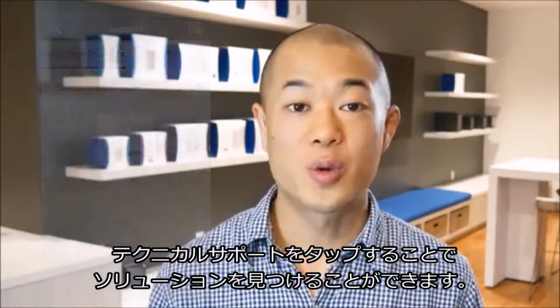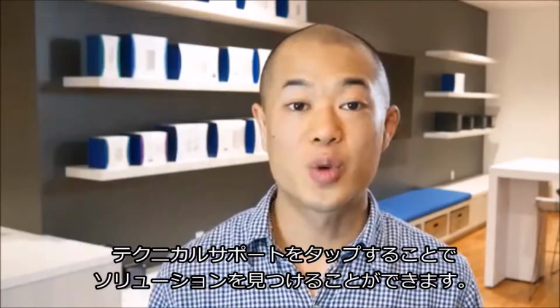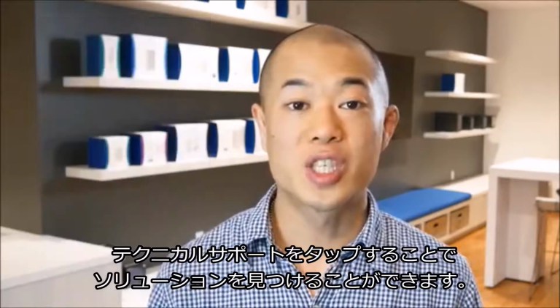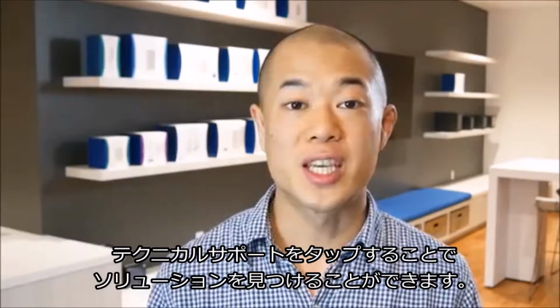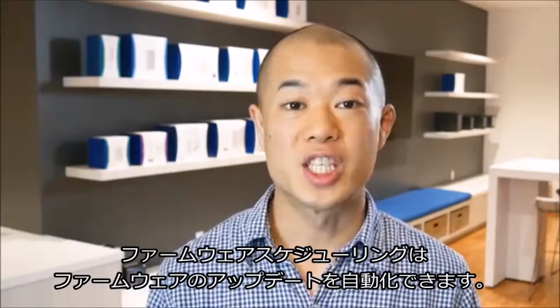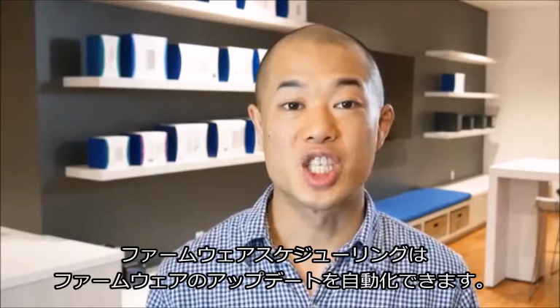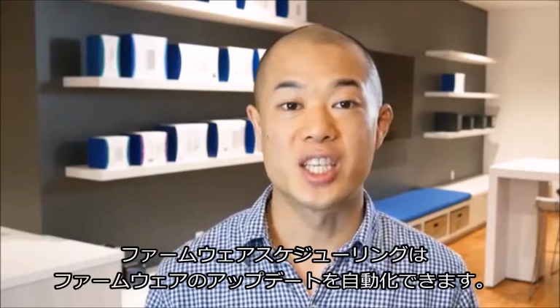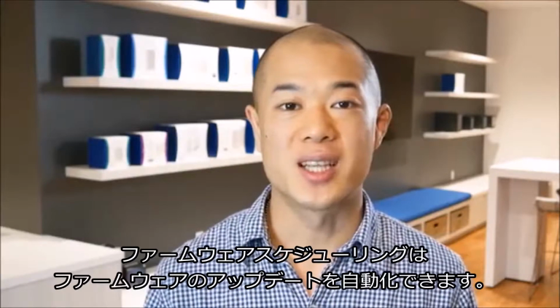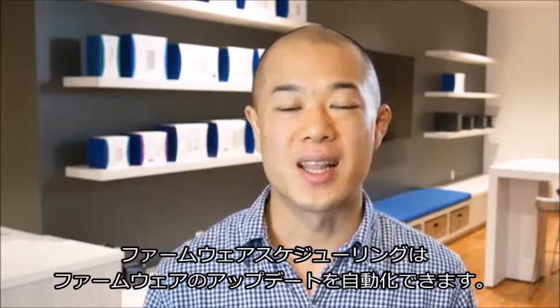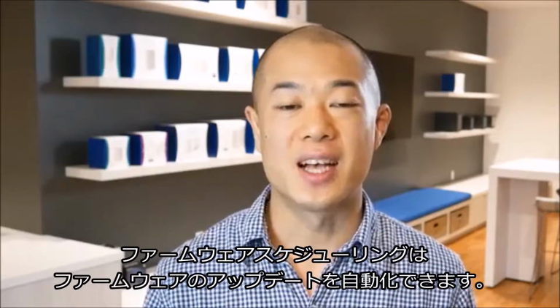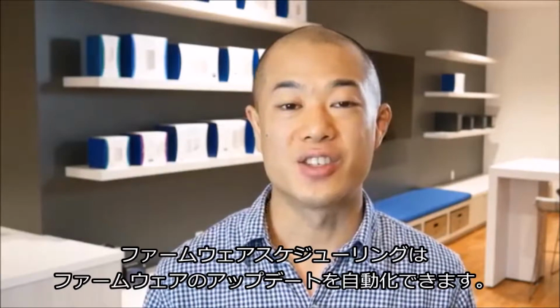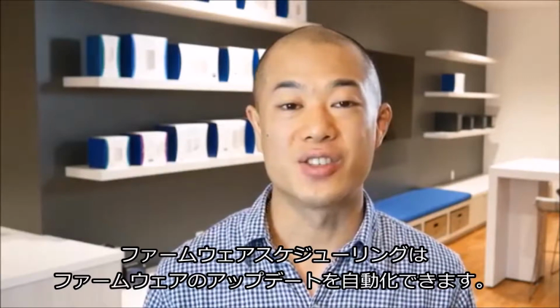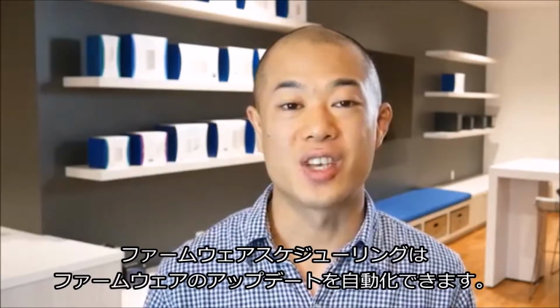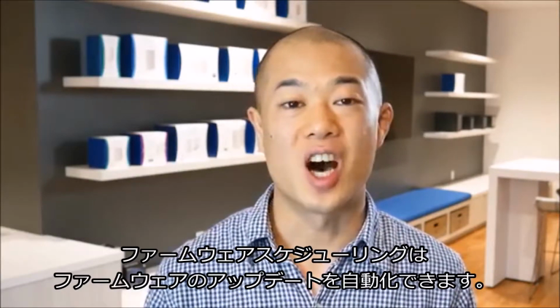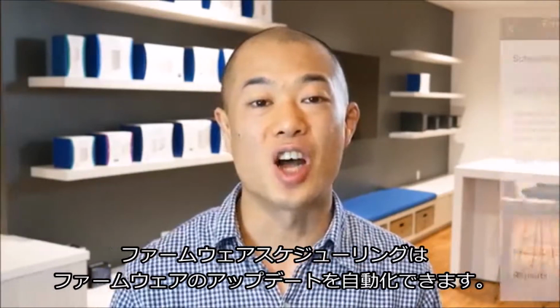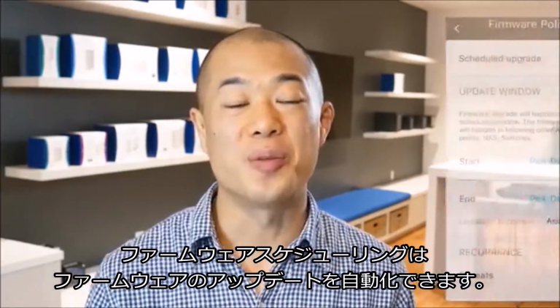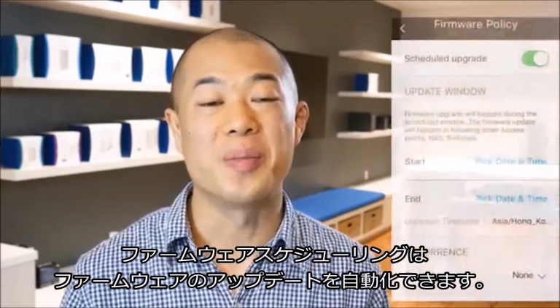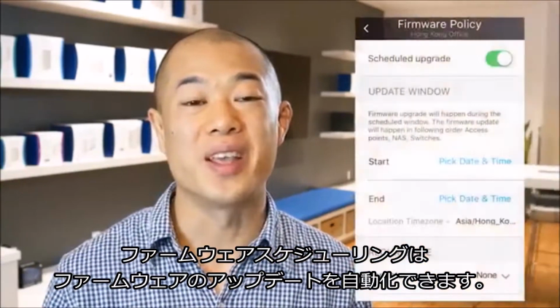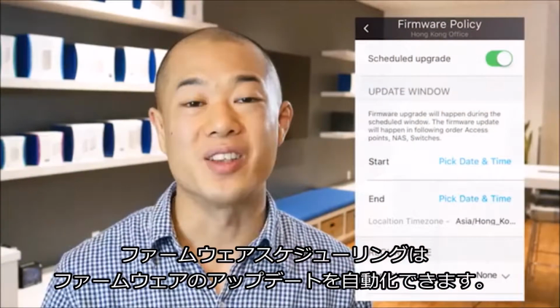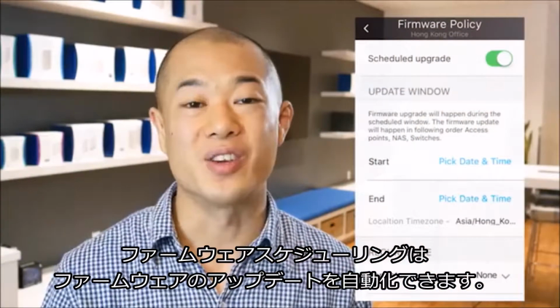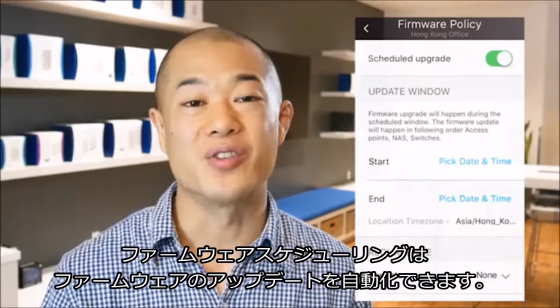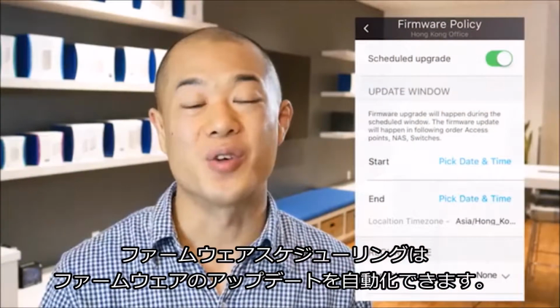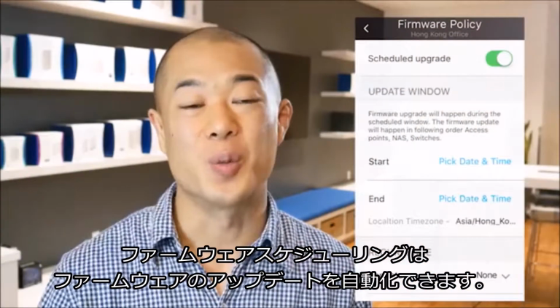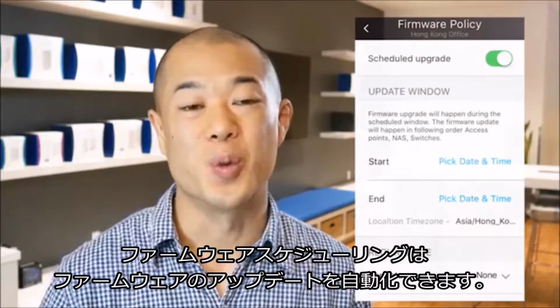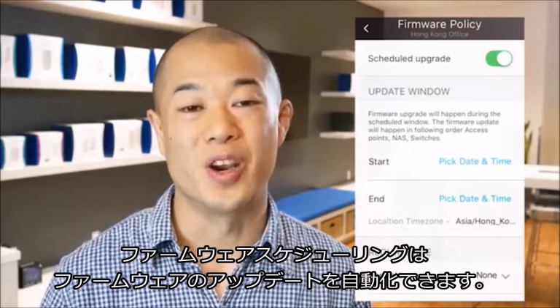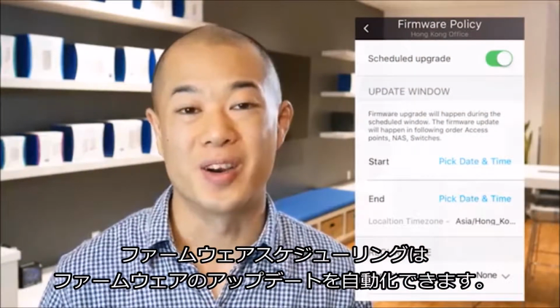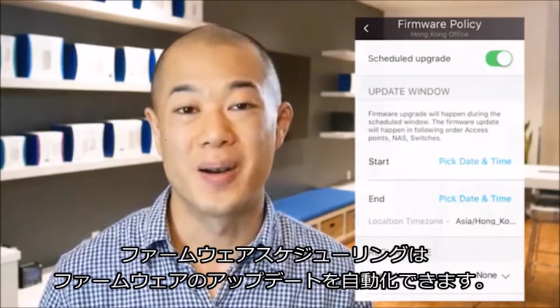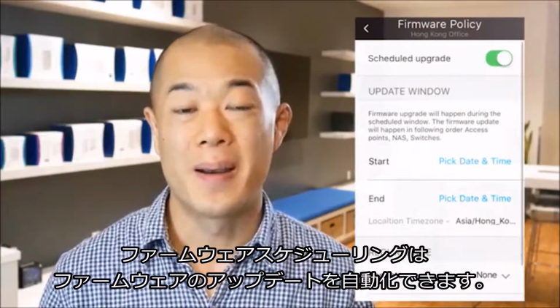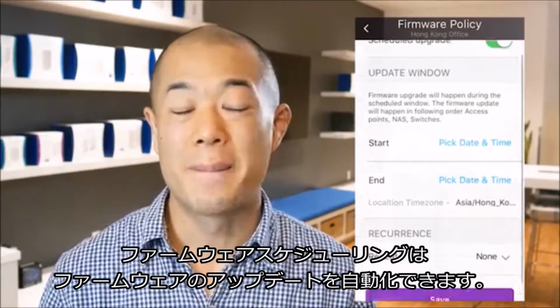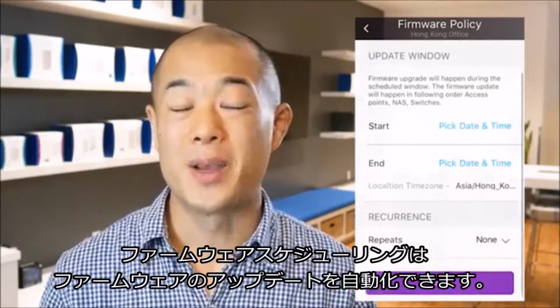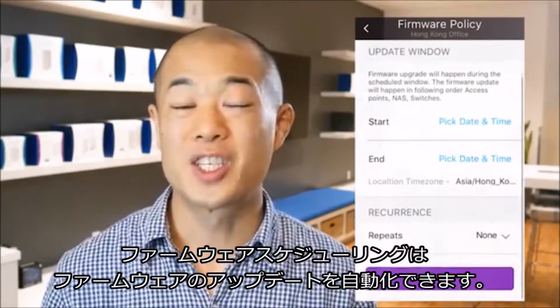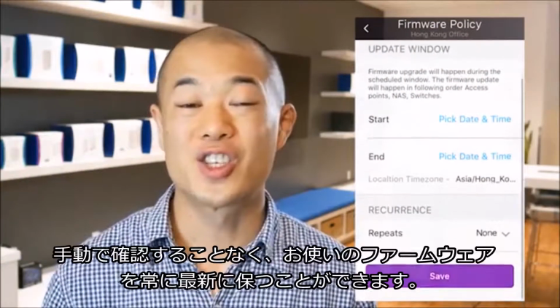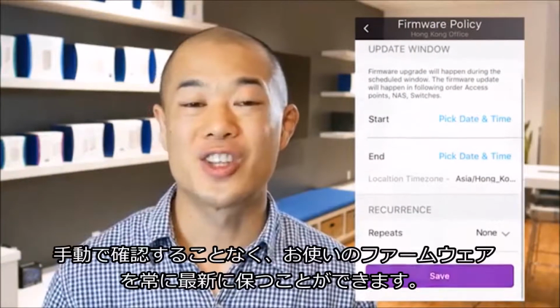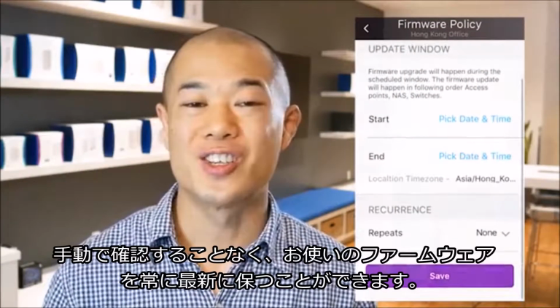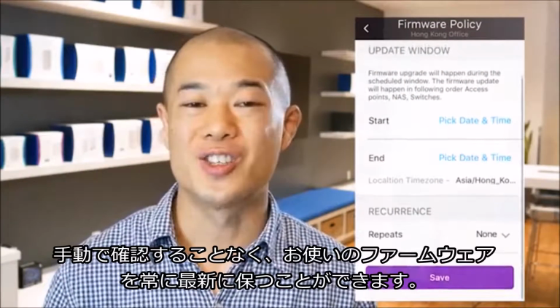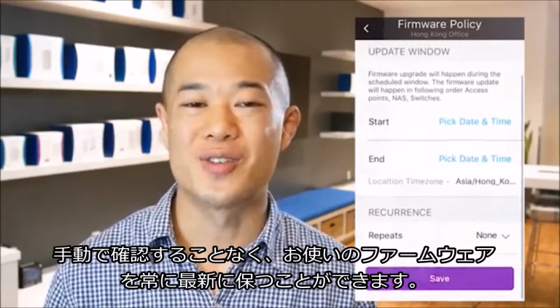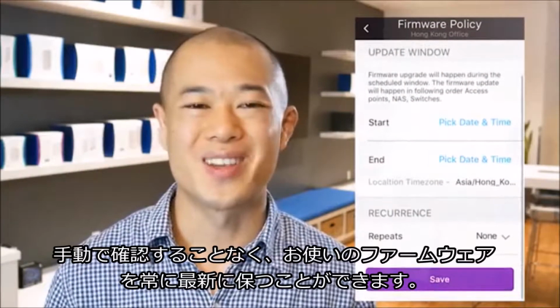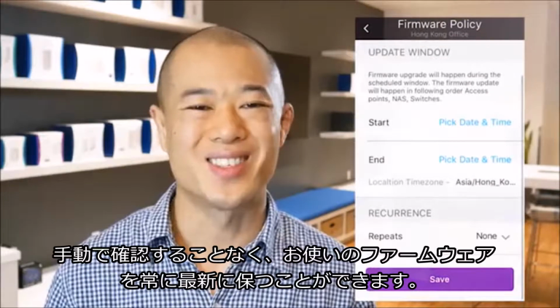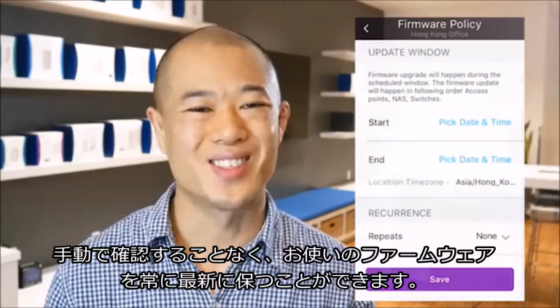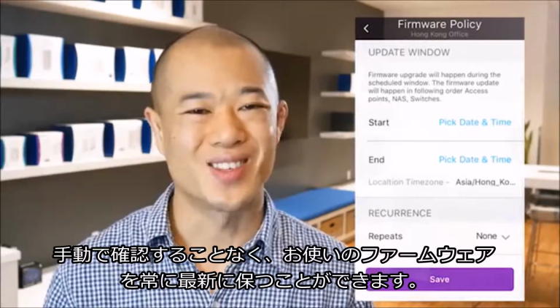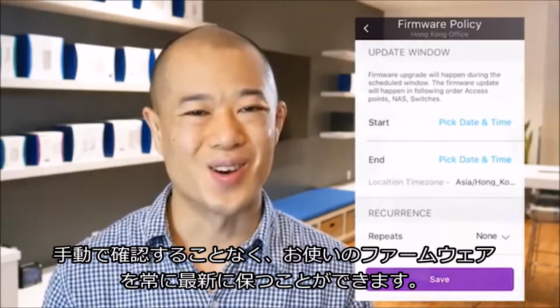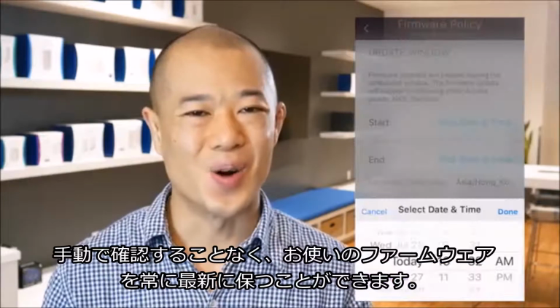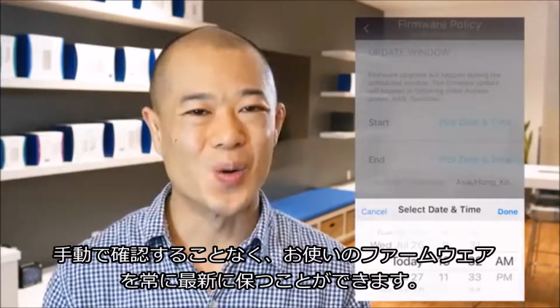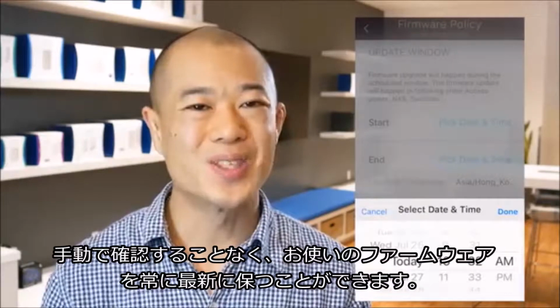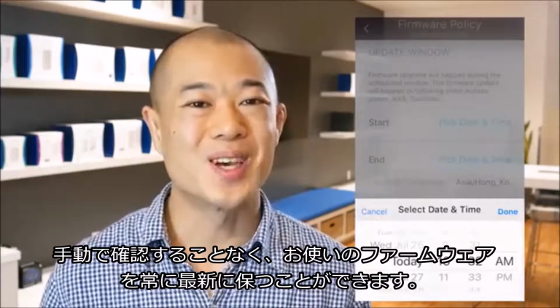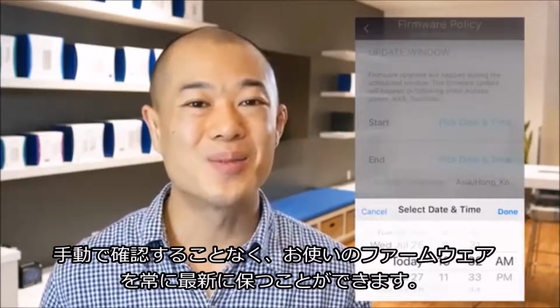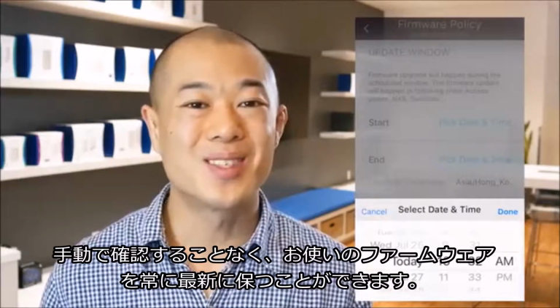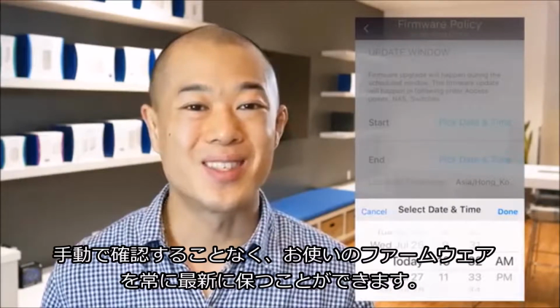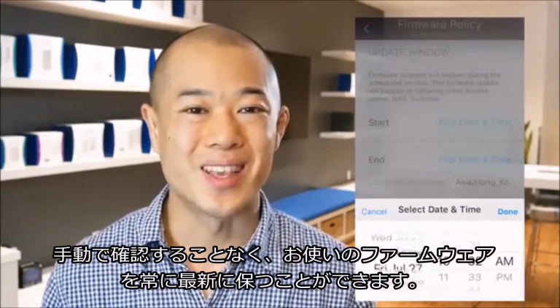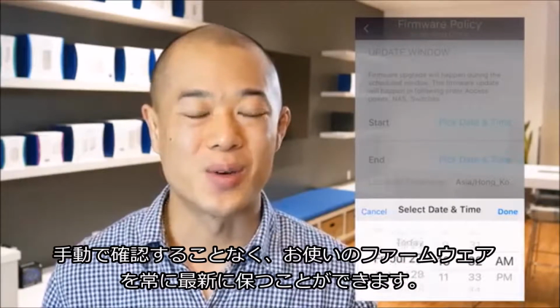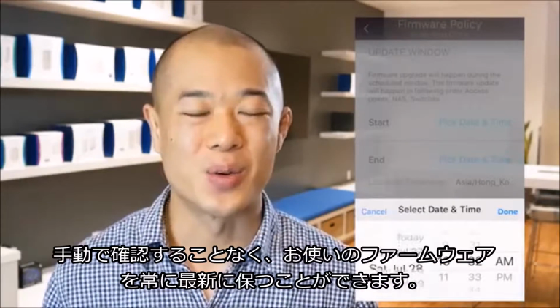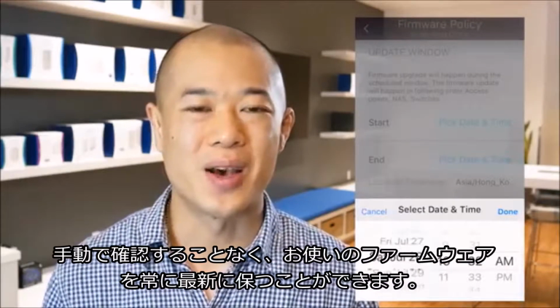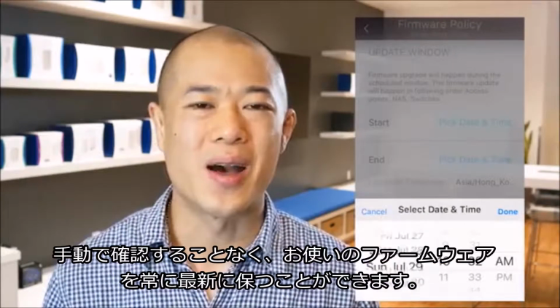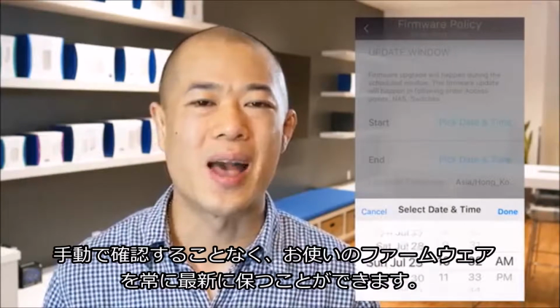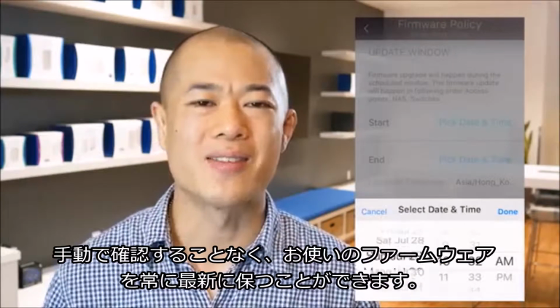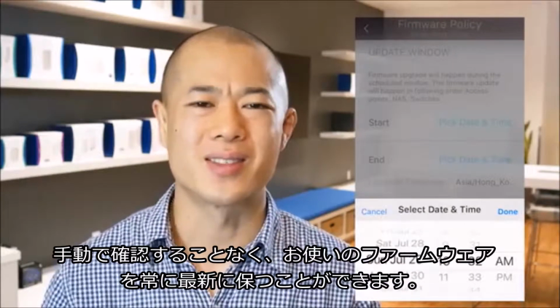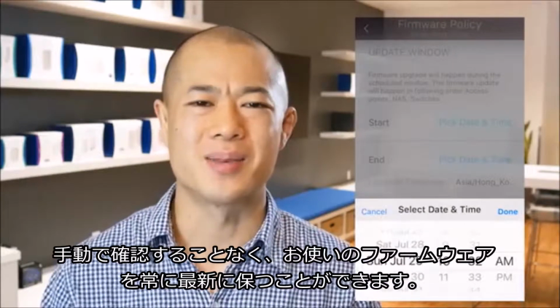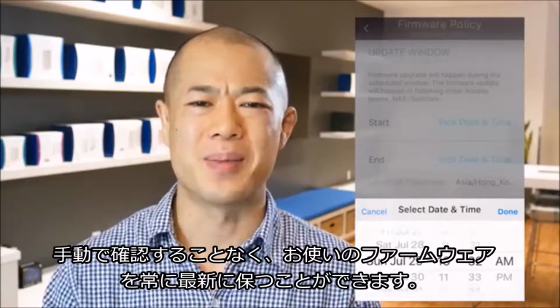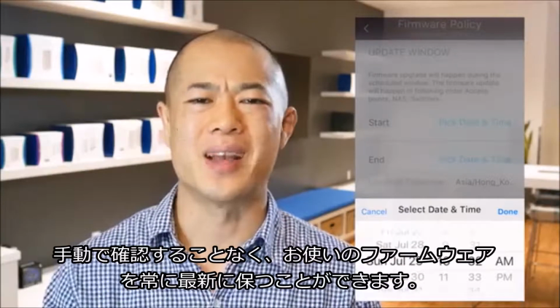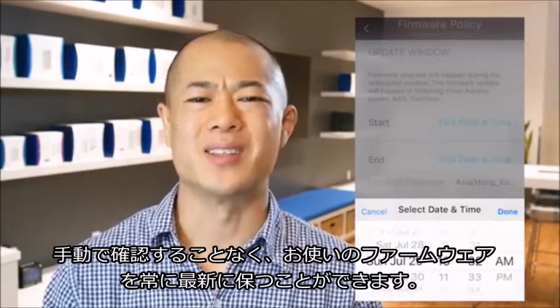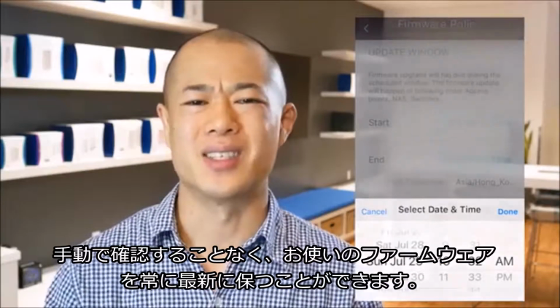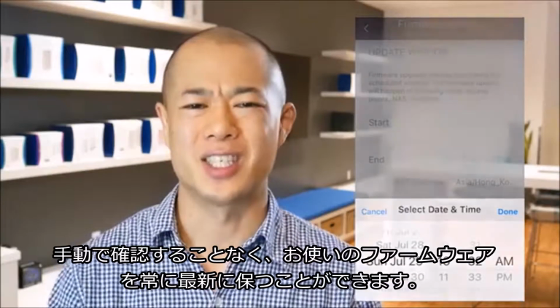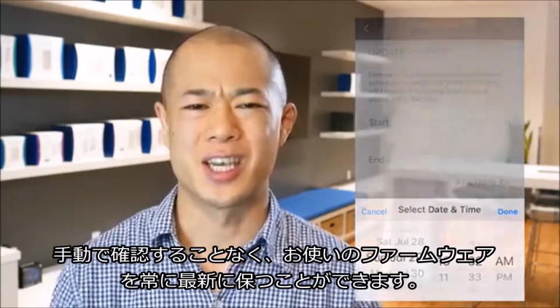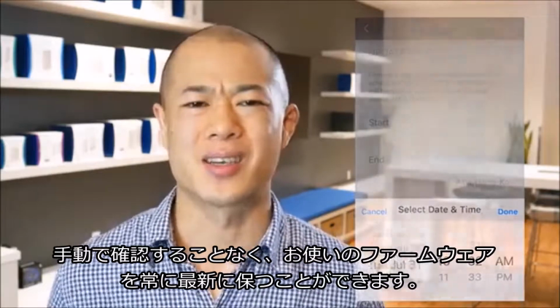Firmware scheduling allows you to automate your firmware, making sure that your devices are always up-to-date without having to manually check.